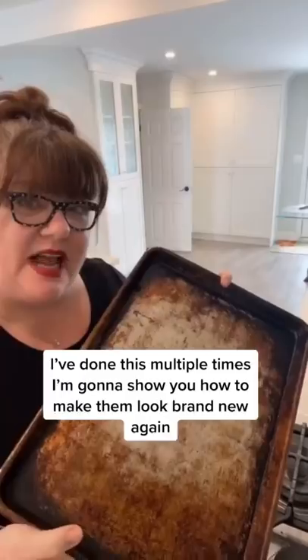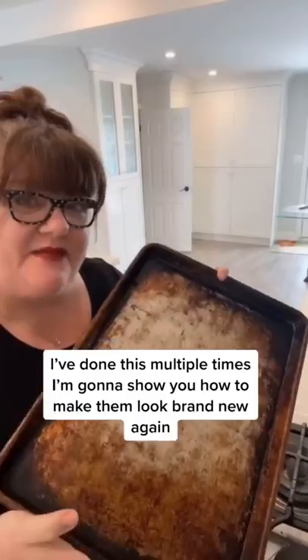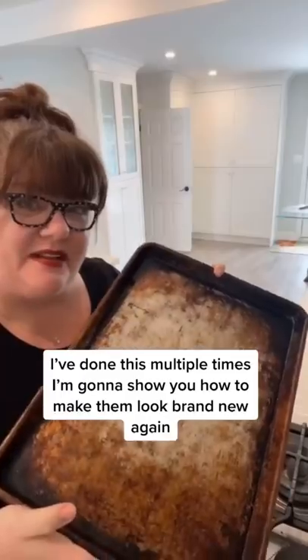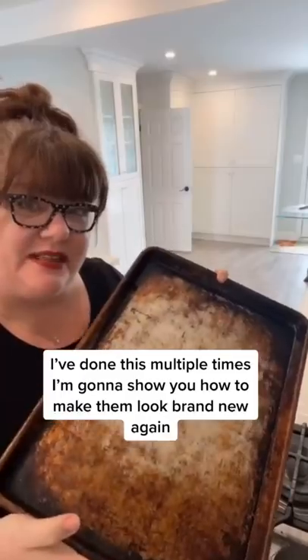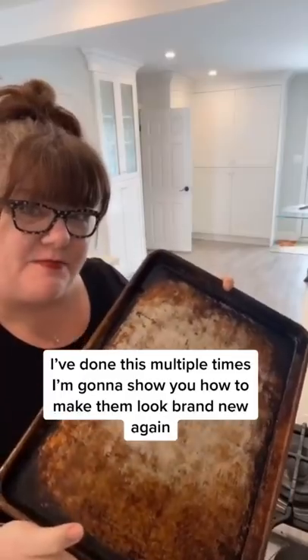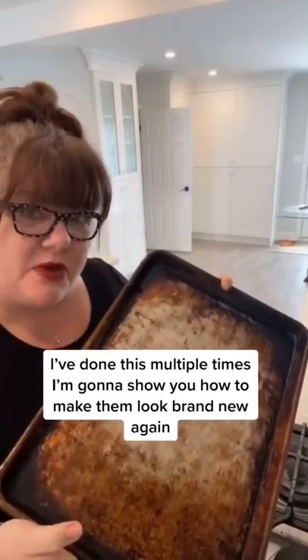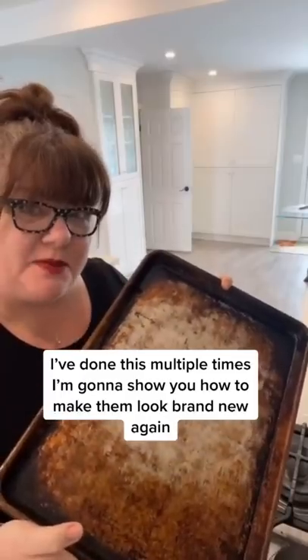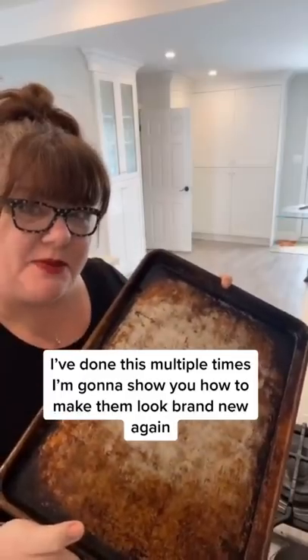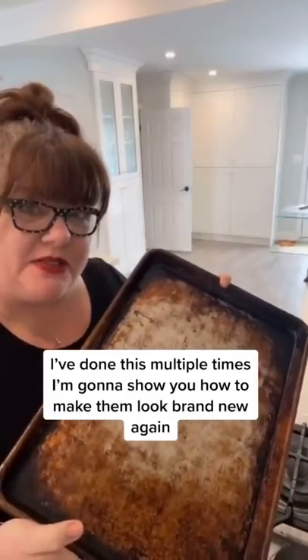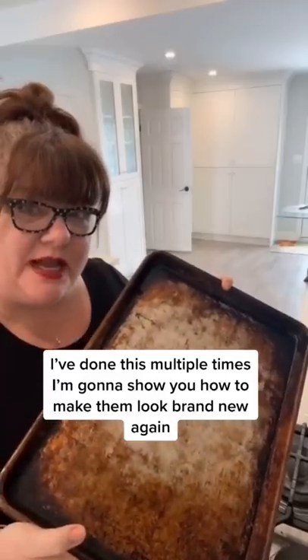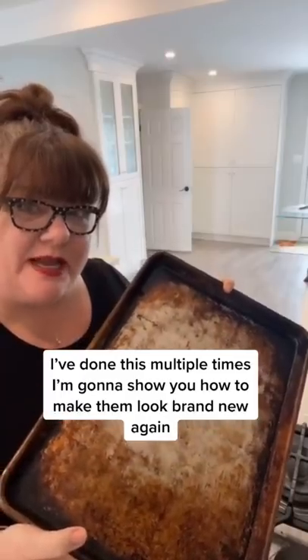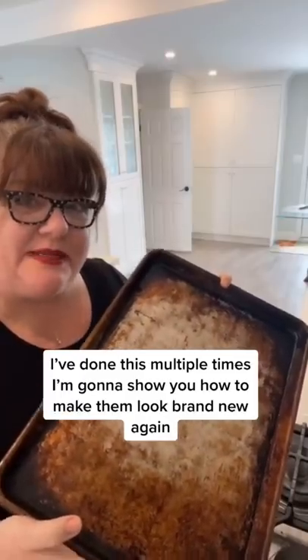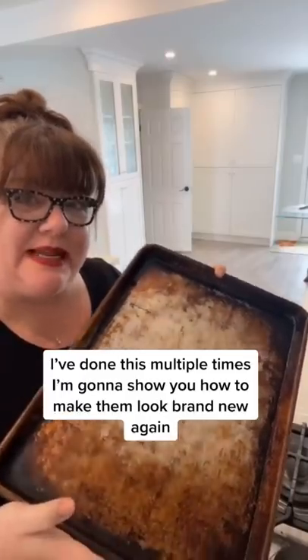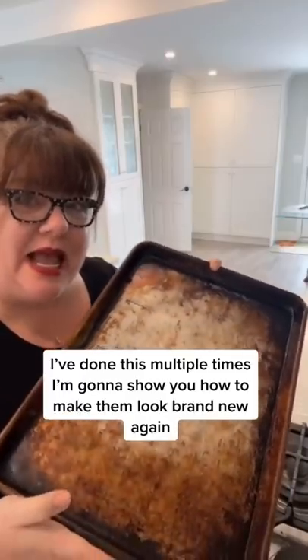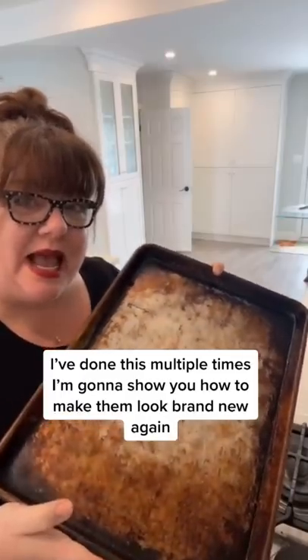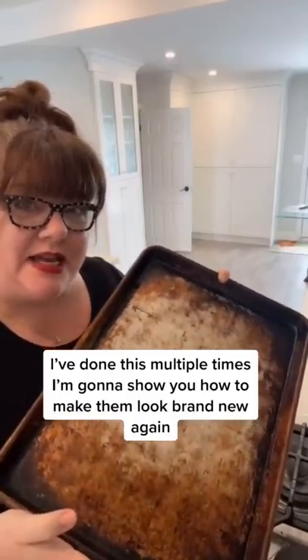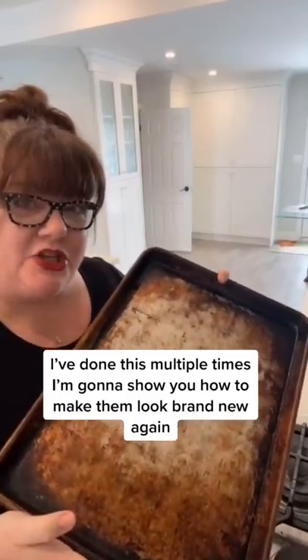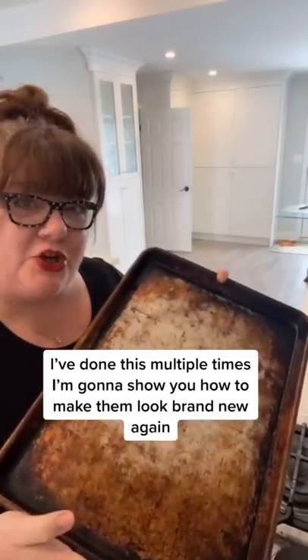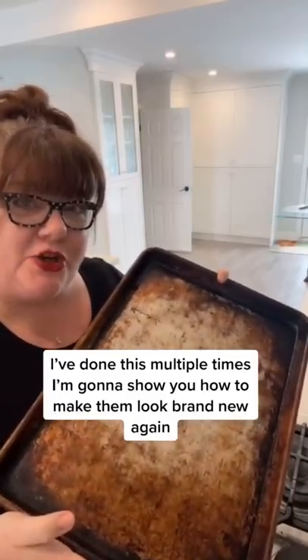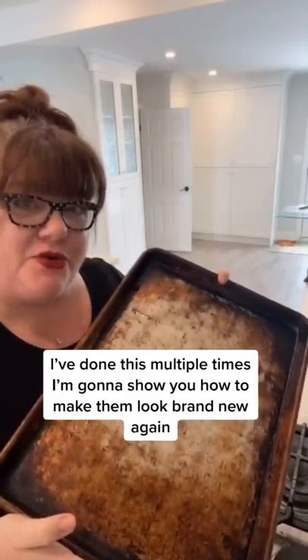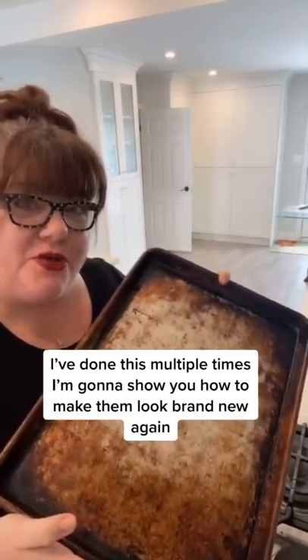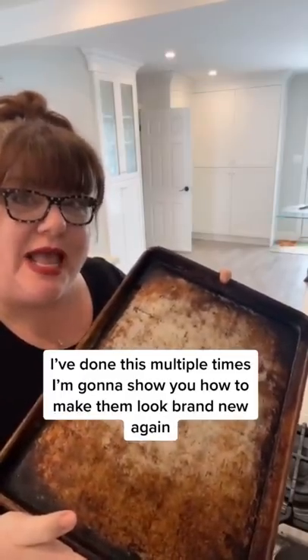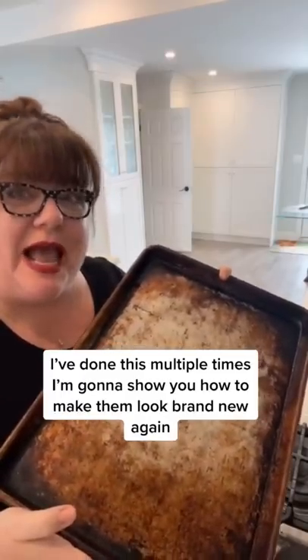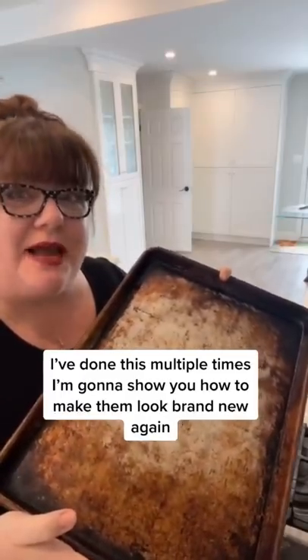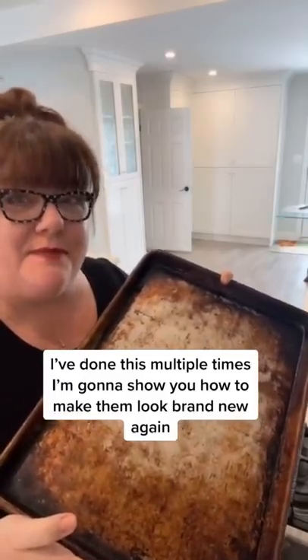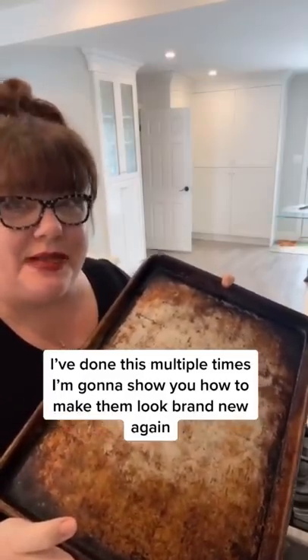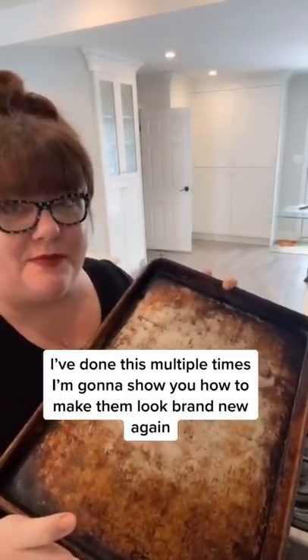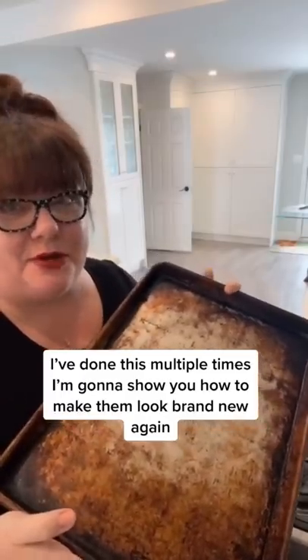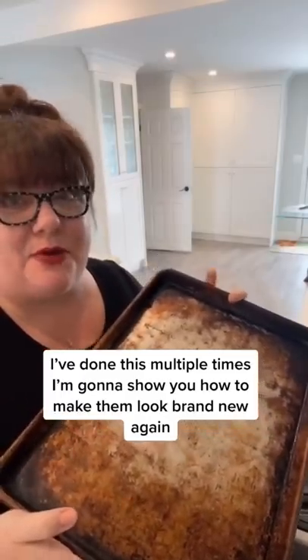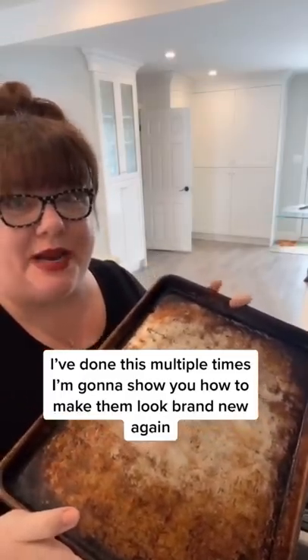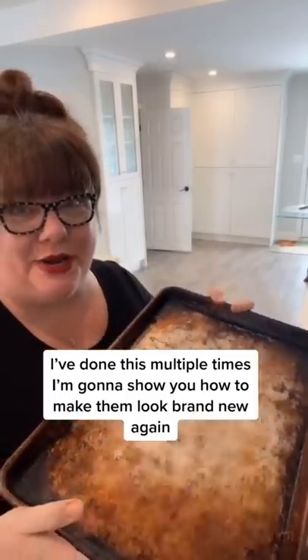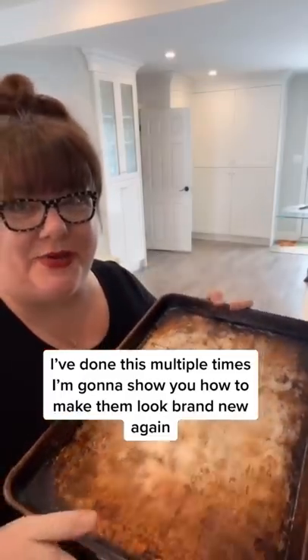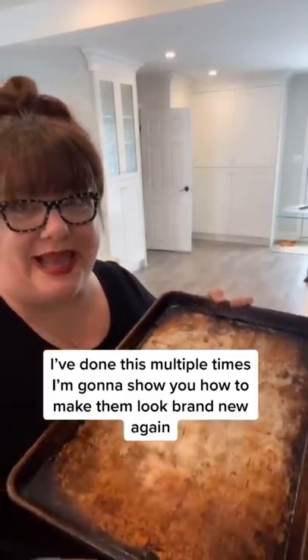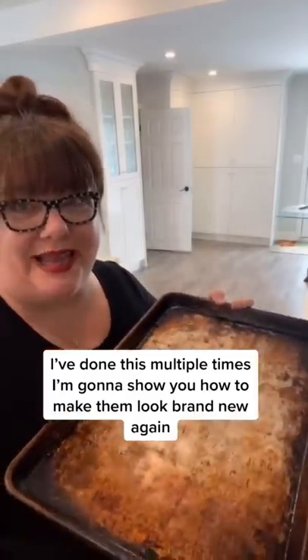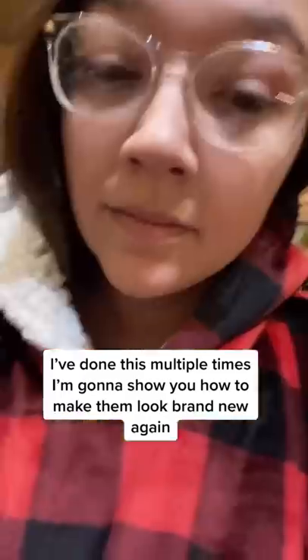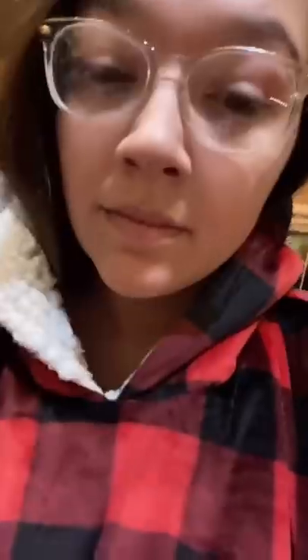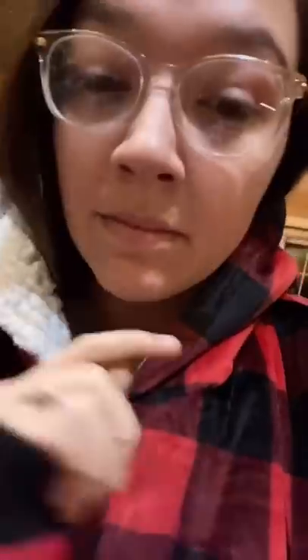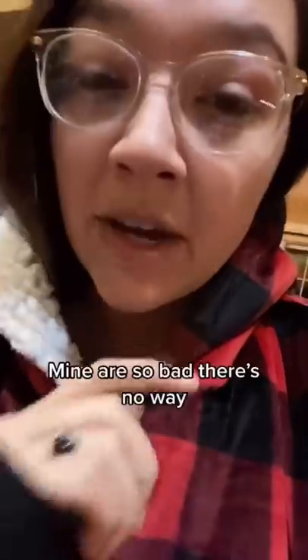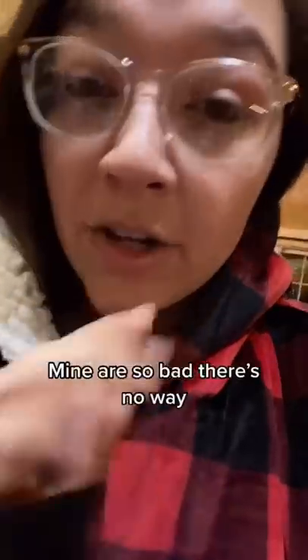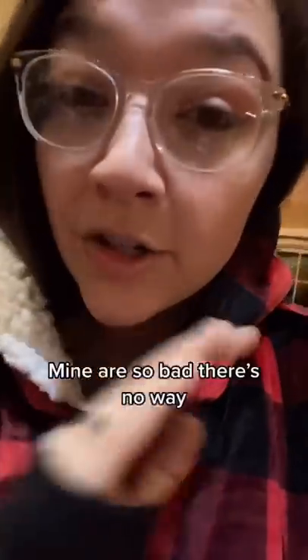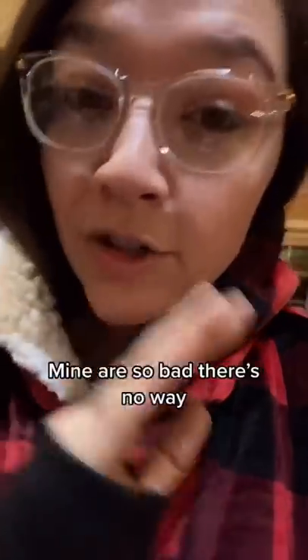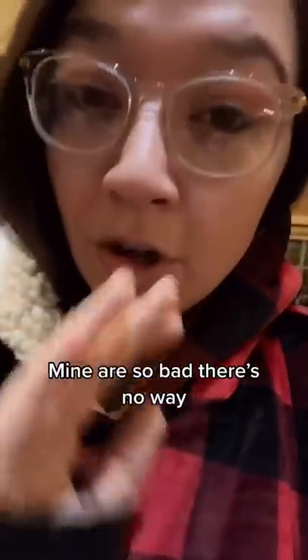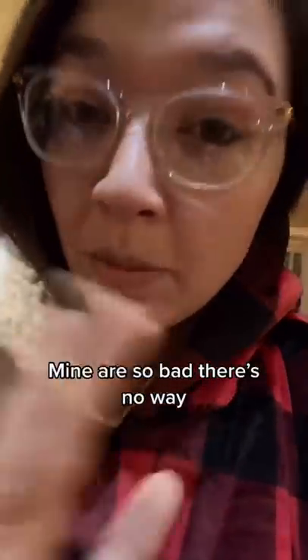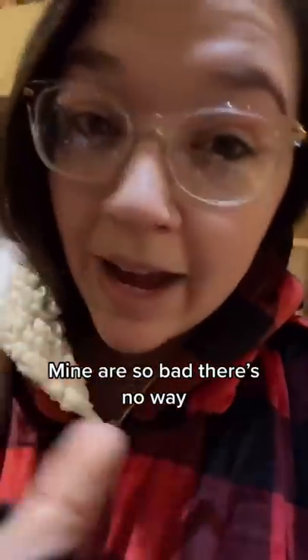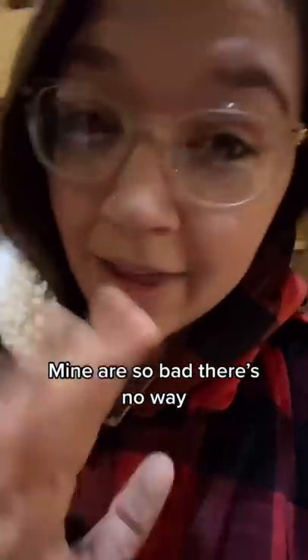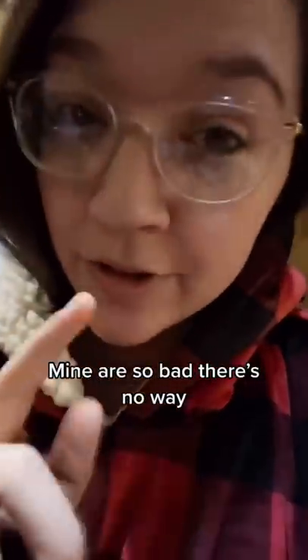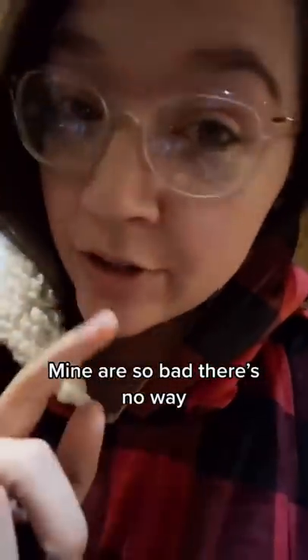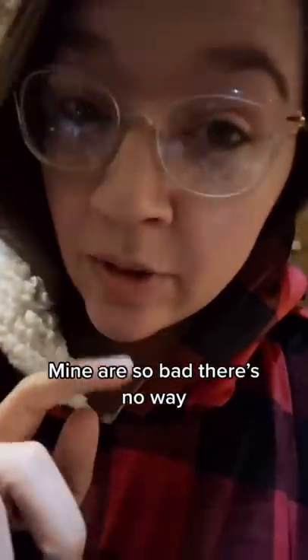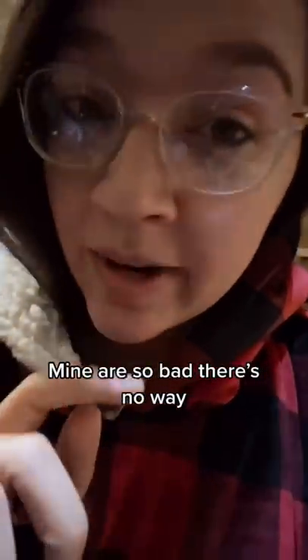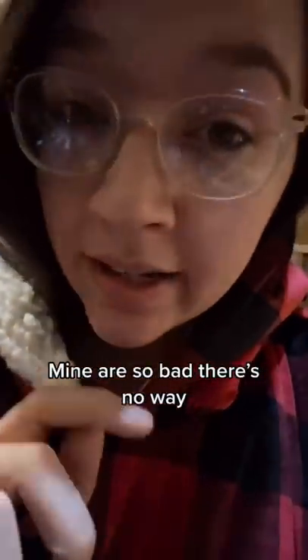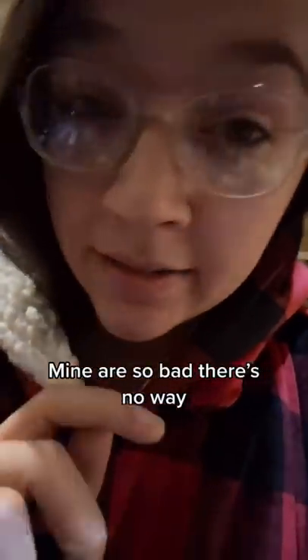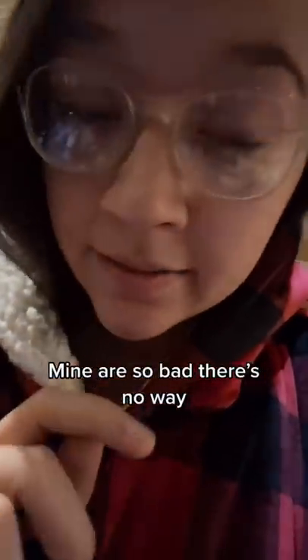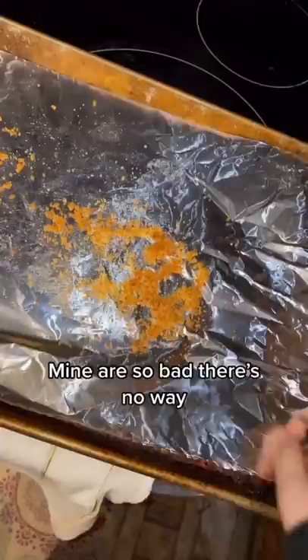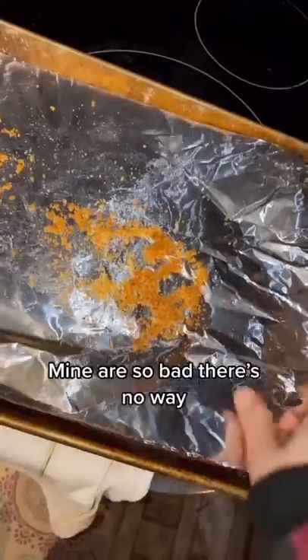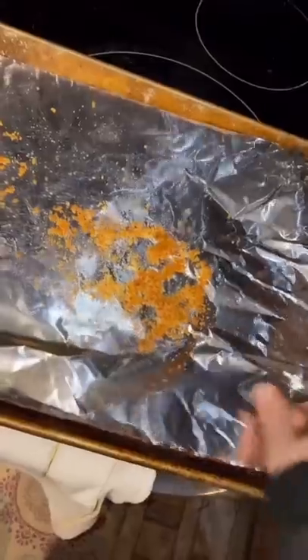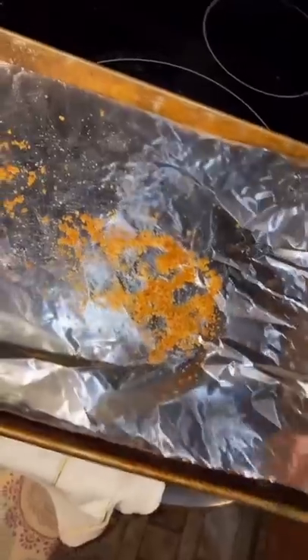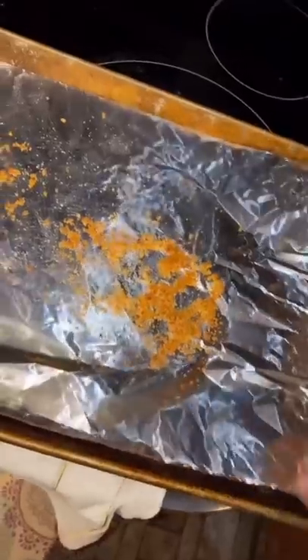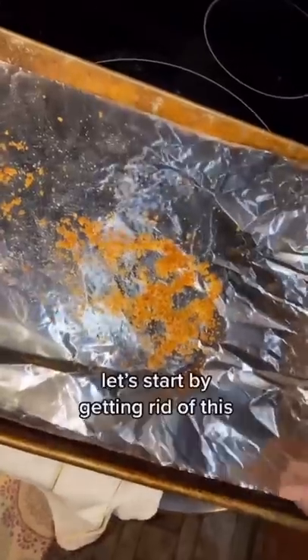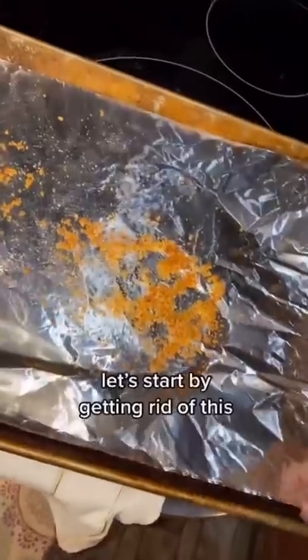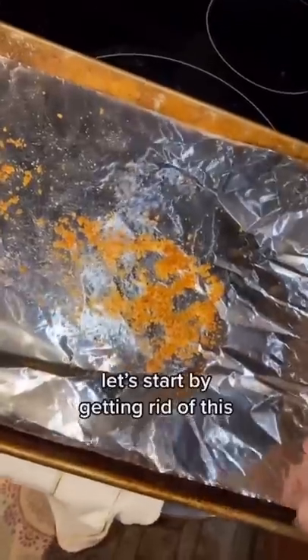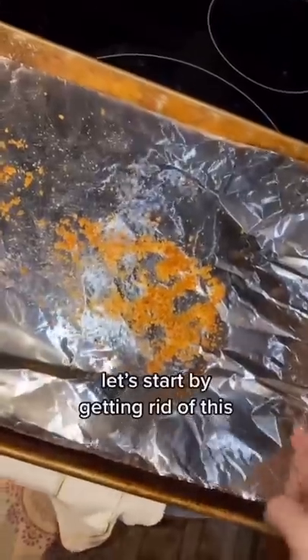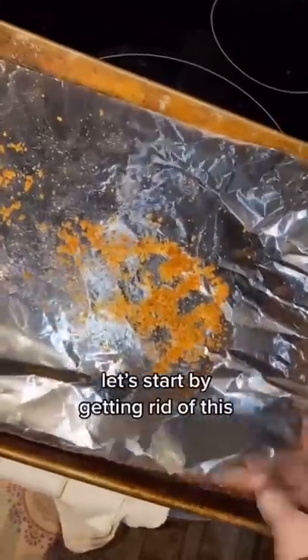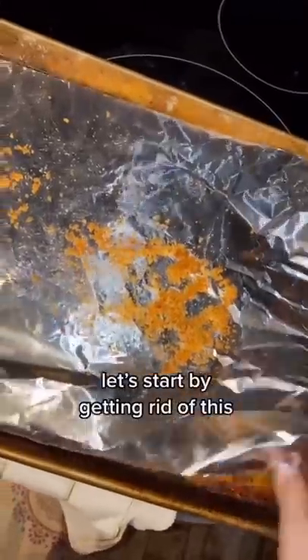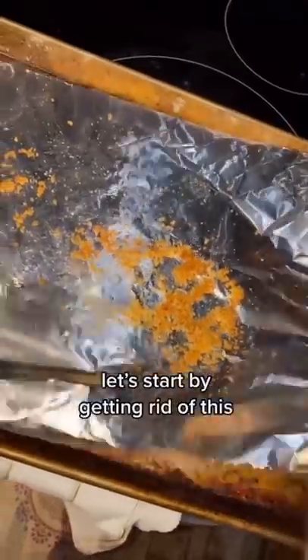I've done this multiple times. I'm going to show you how to make it look brand new again. Mine are so bad, there's no way. Let's start by getting rid of this.